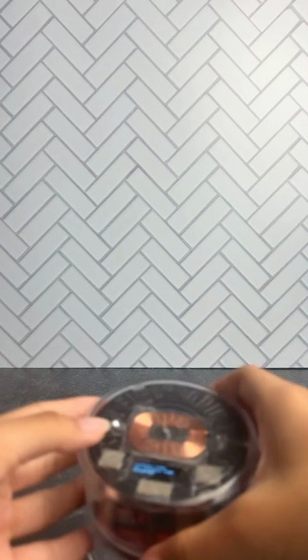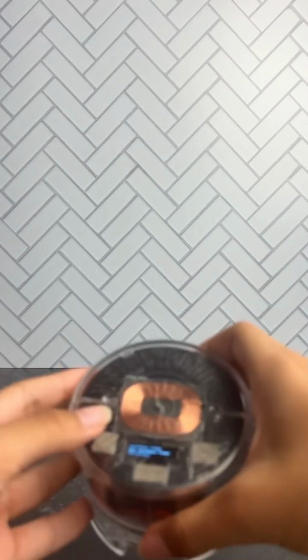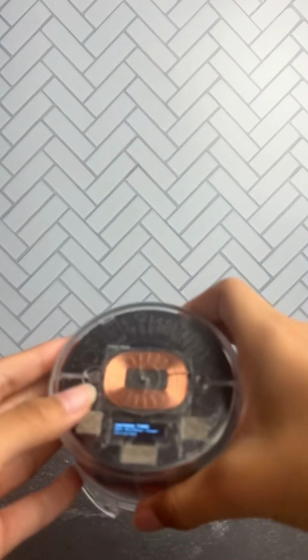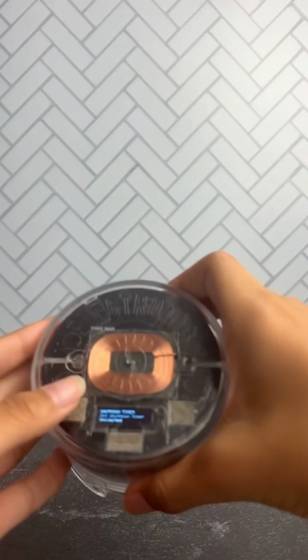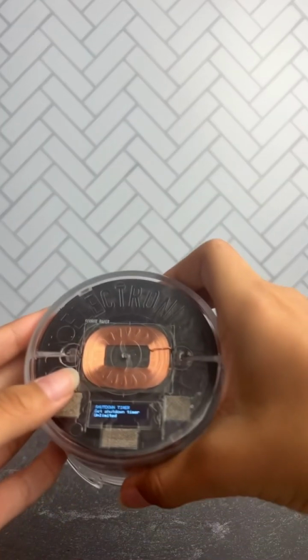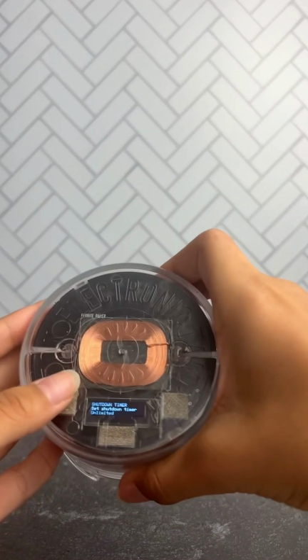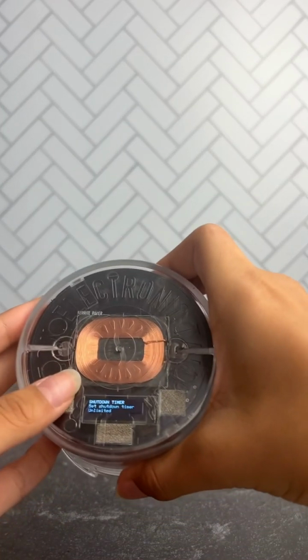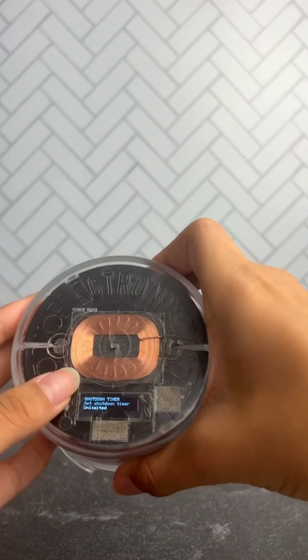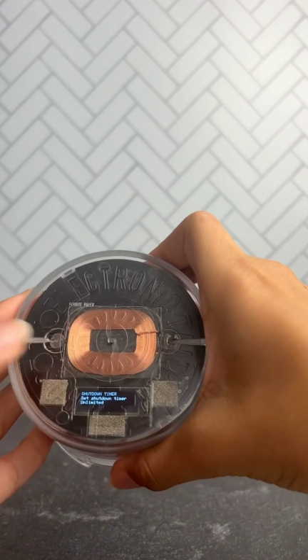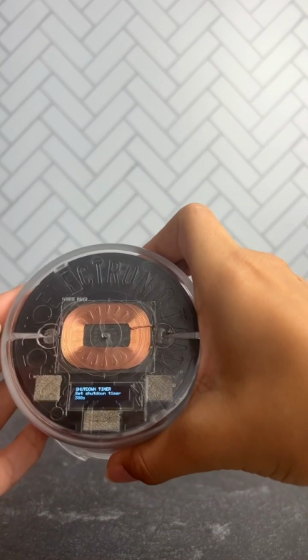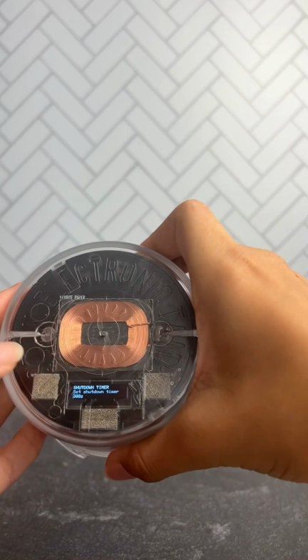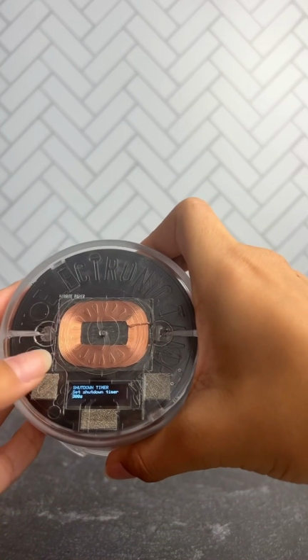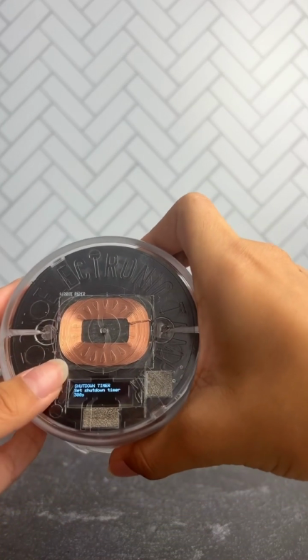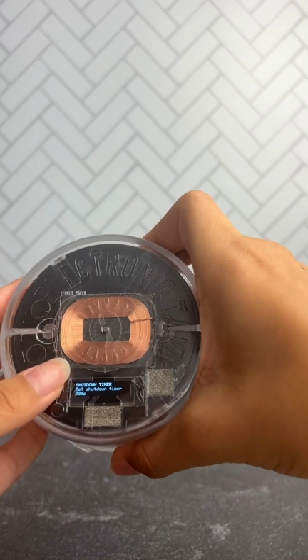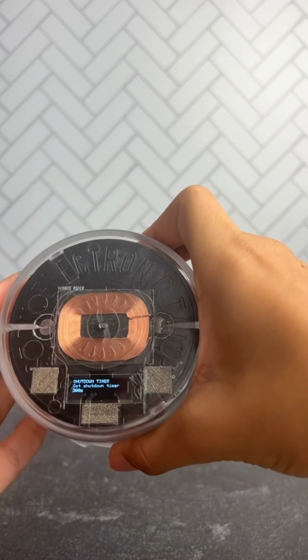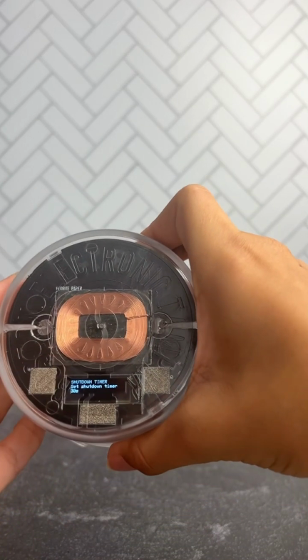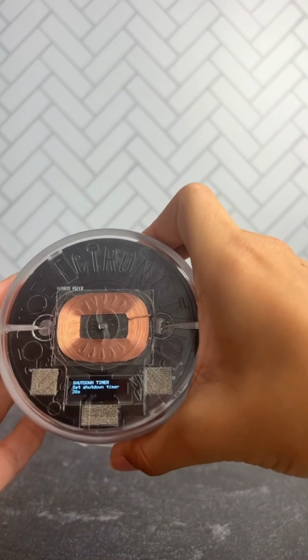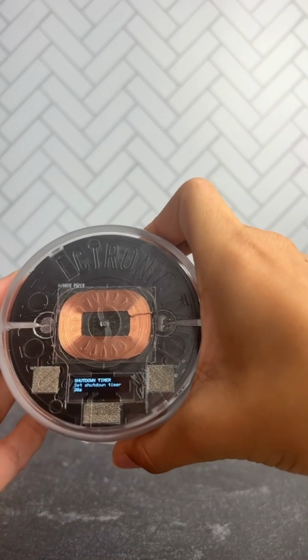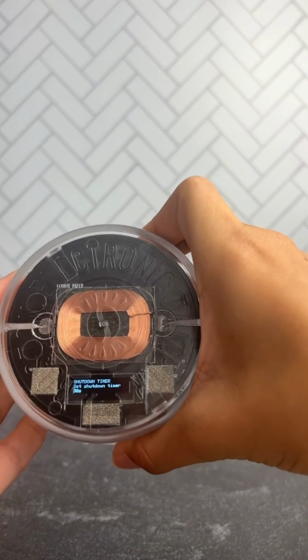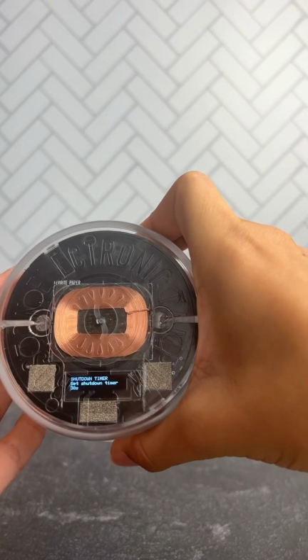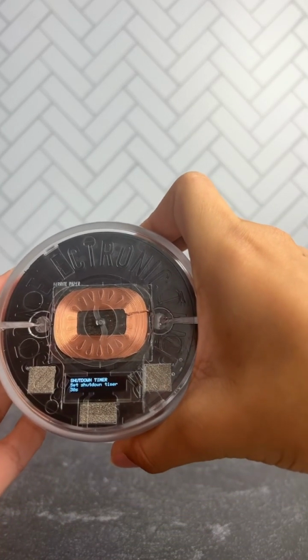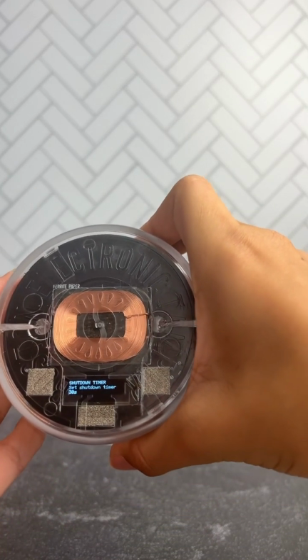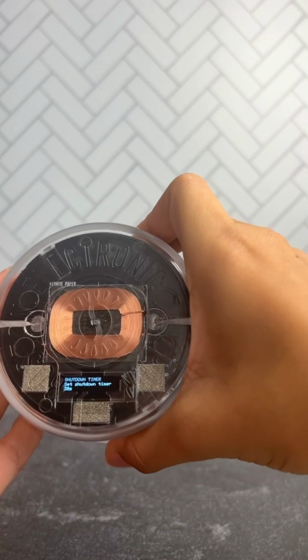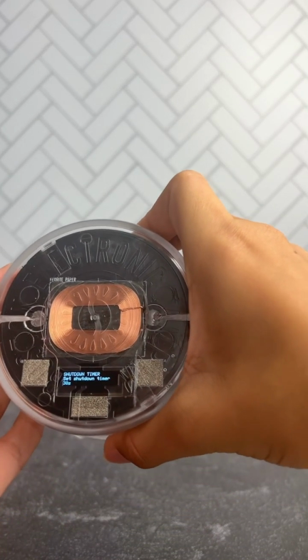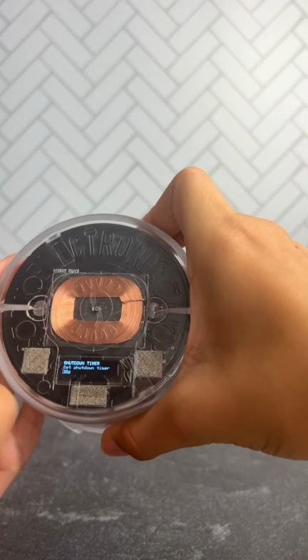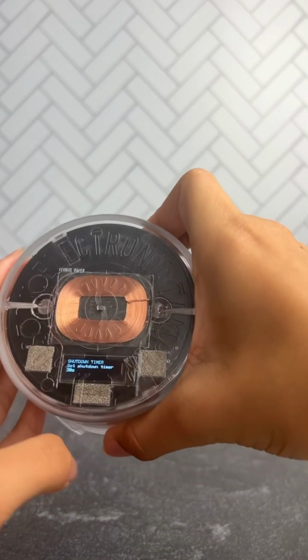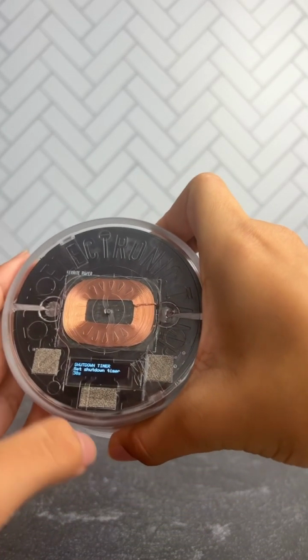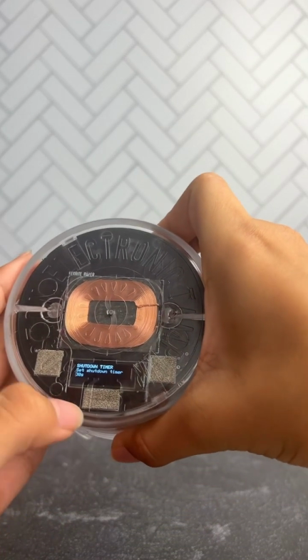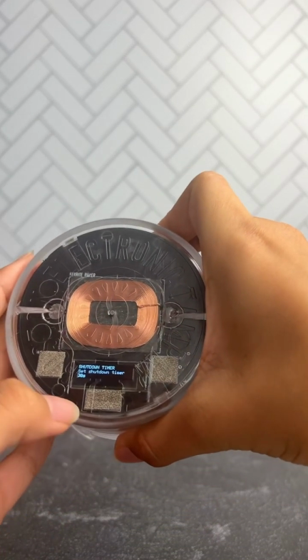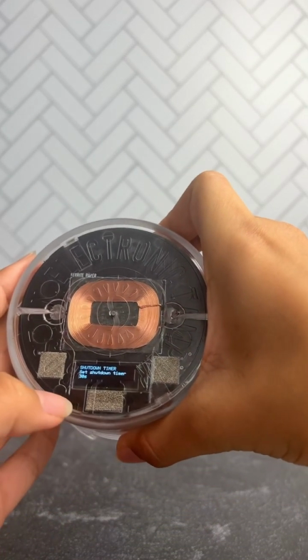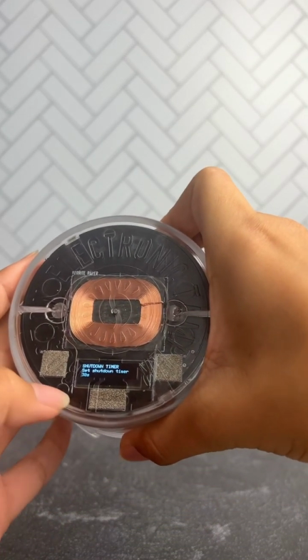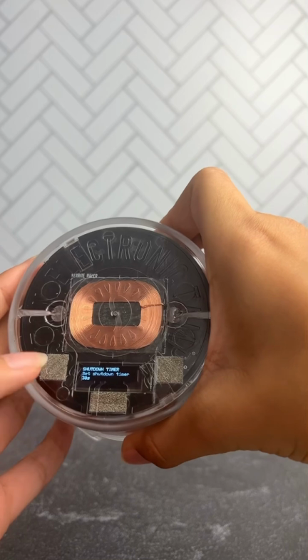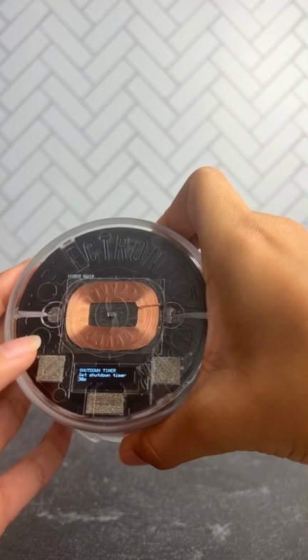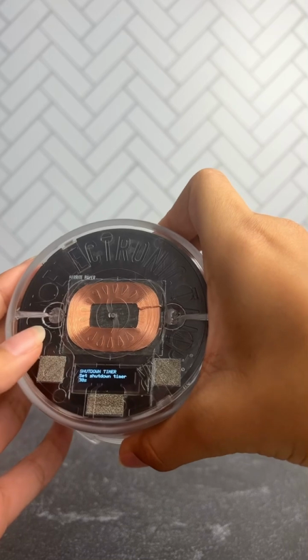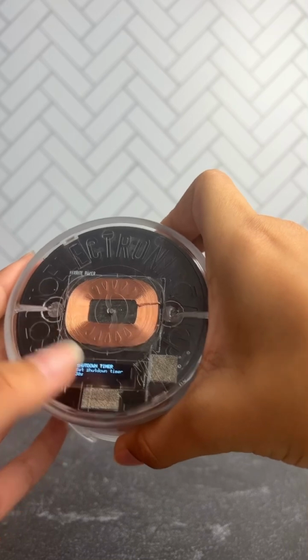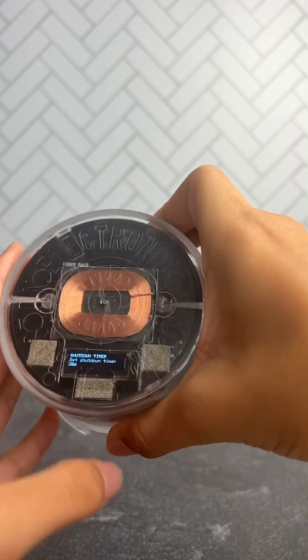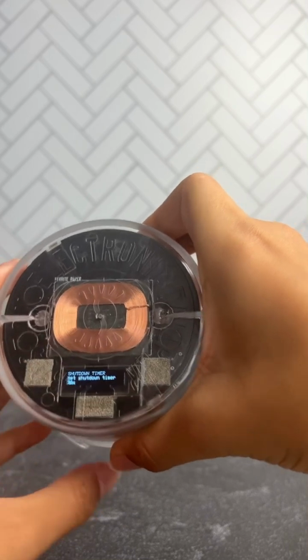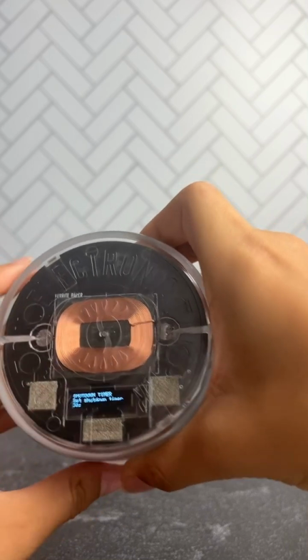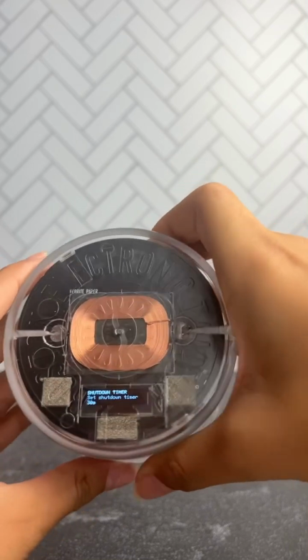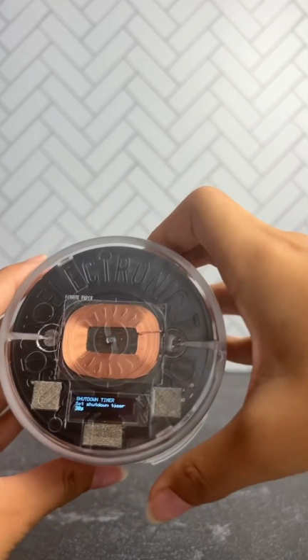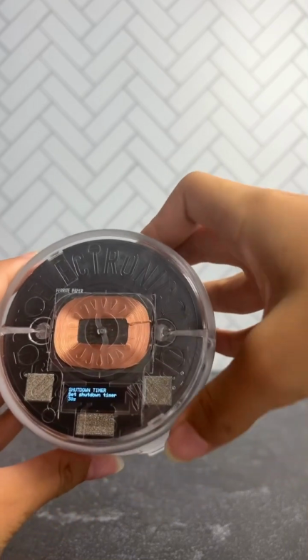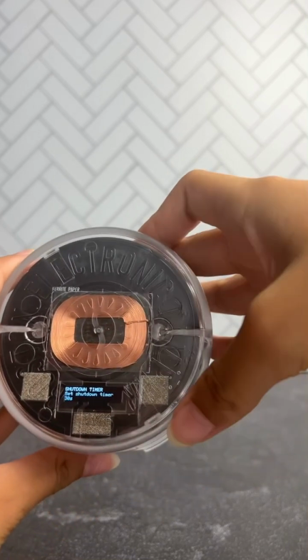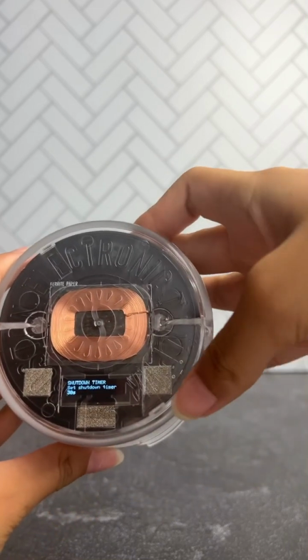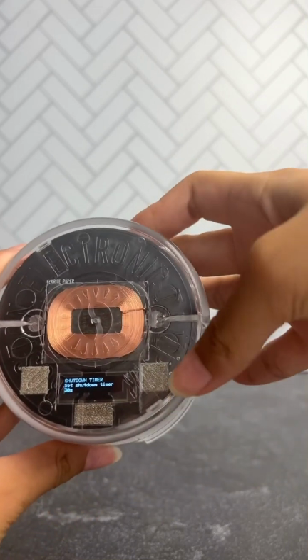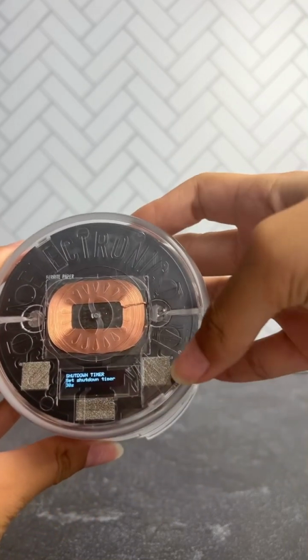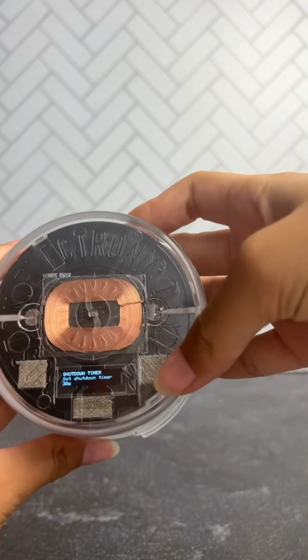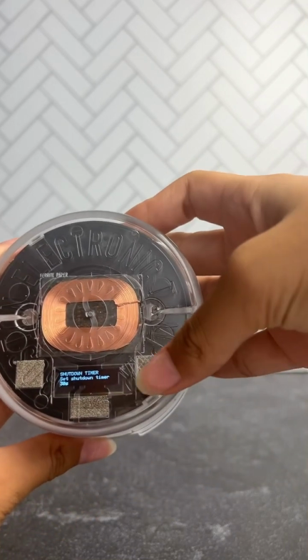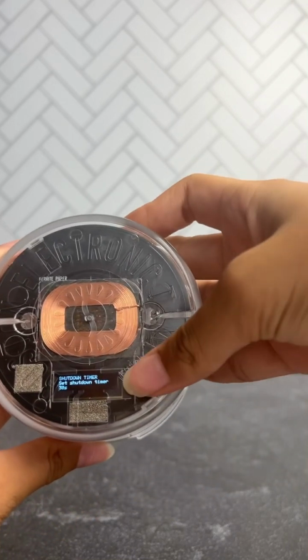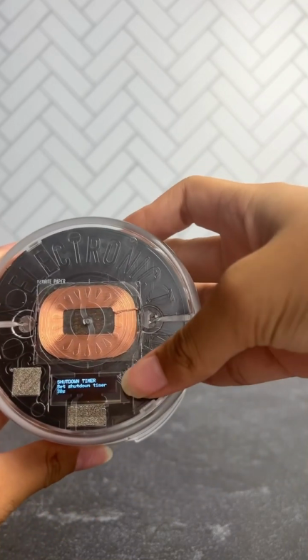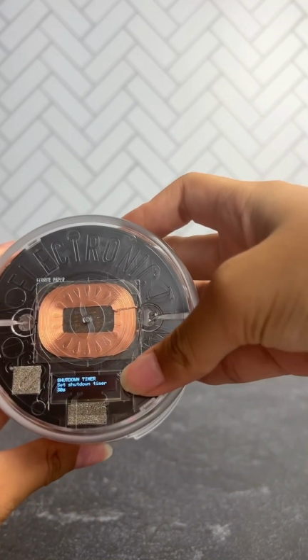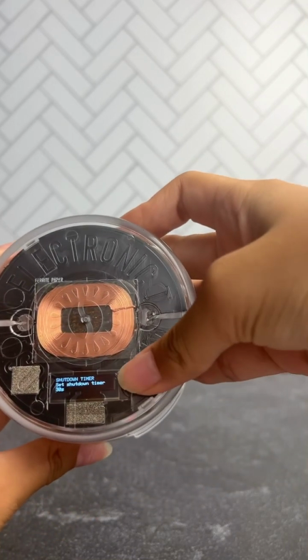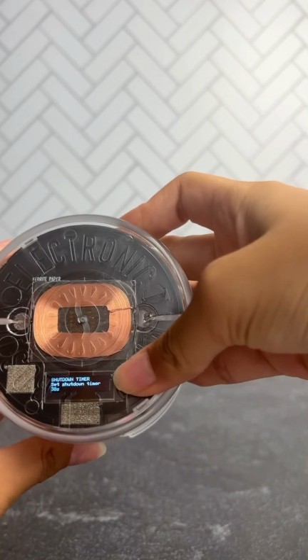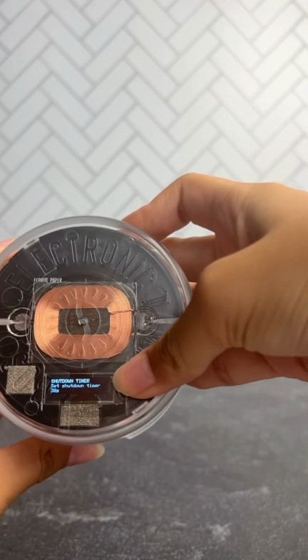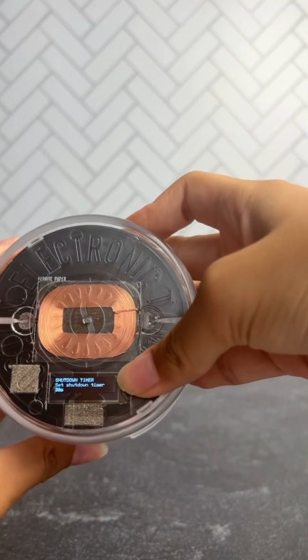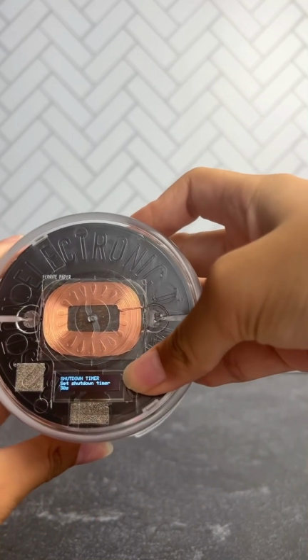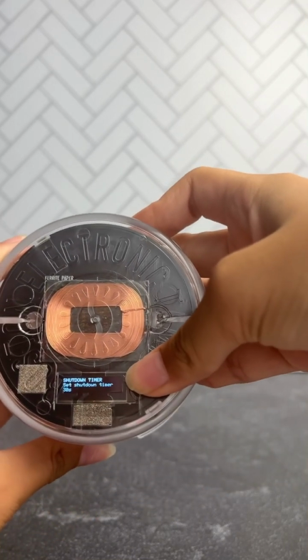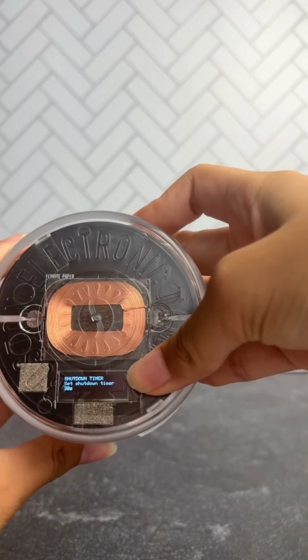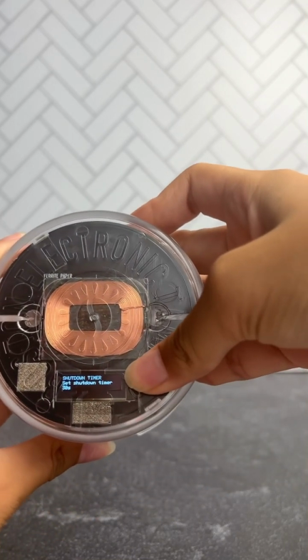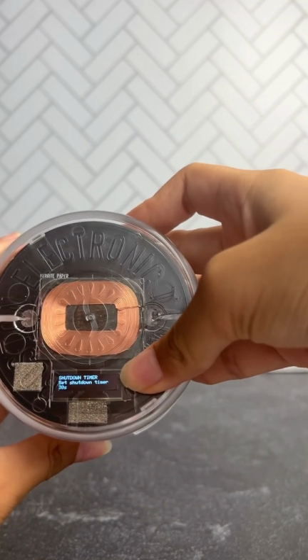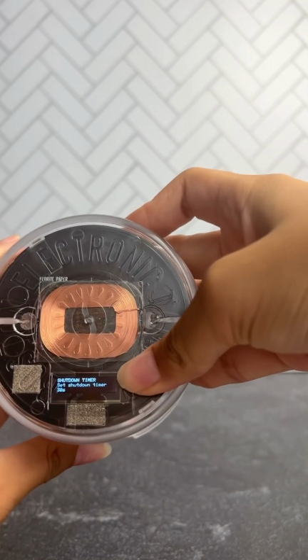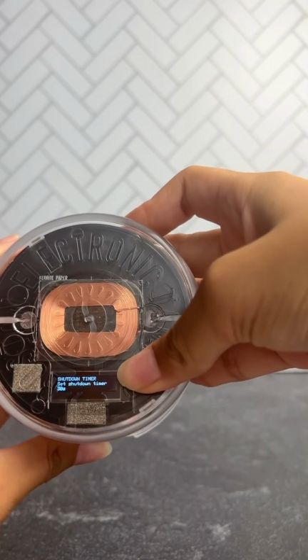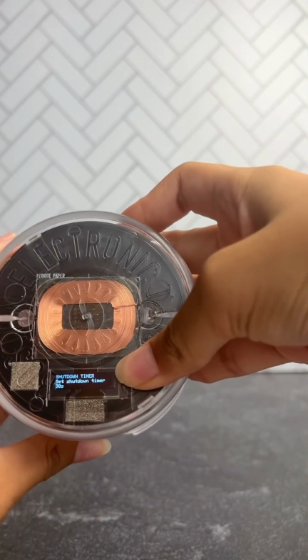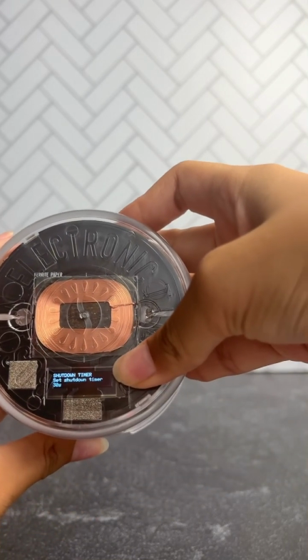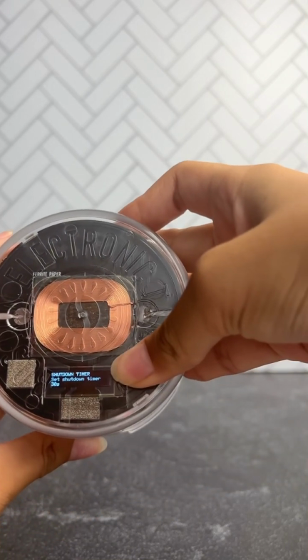We recommend 30 seconds, since it's more battery efficient. To exit that screen, just long press the right button again.